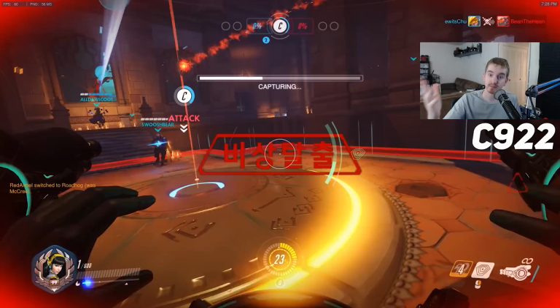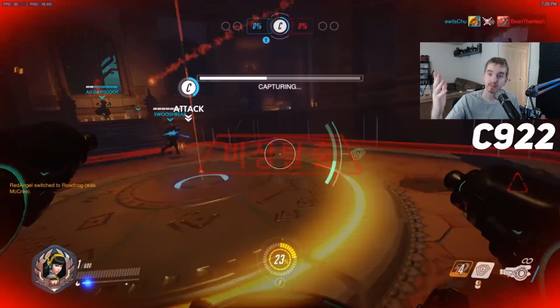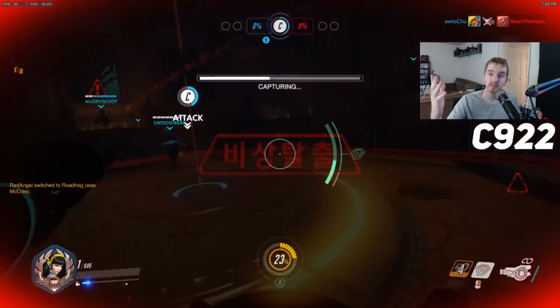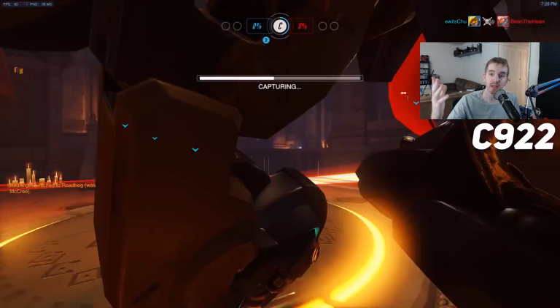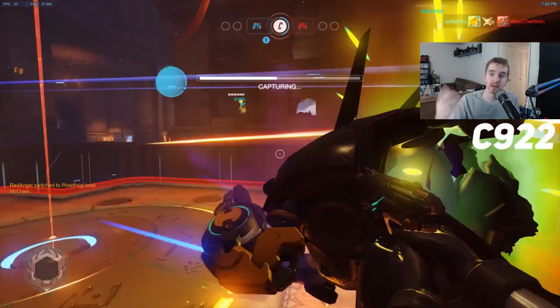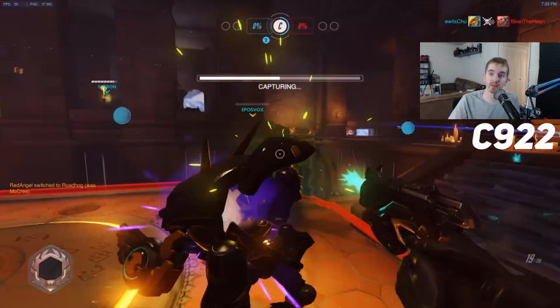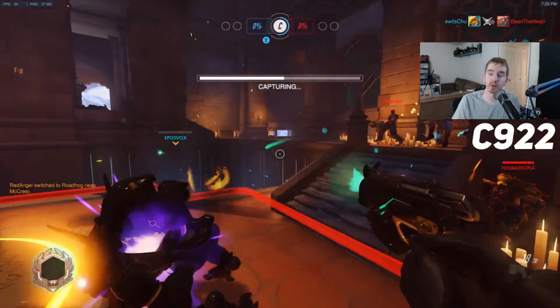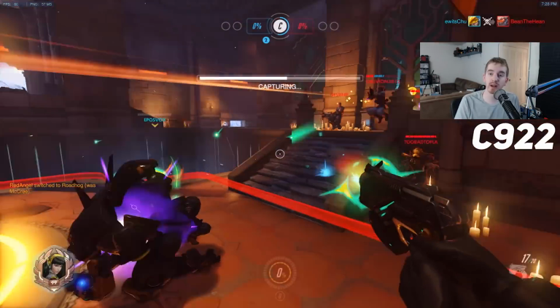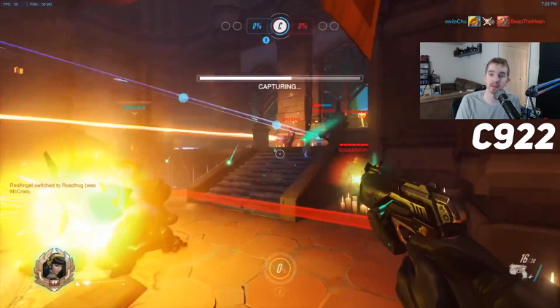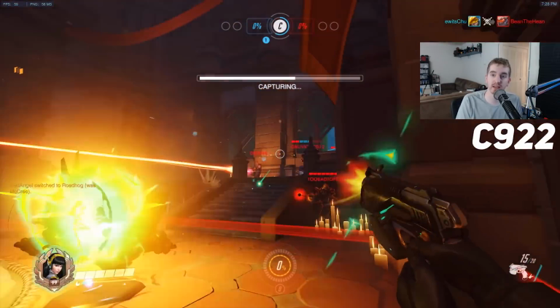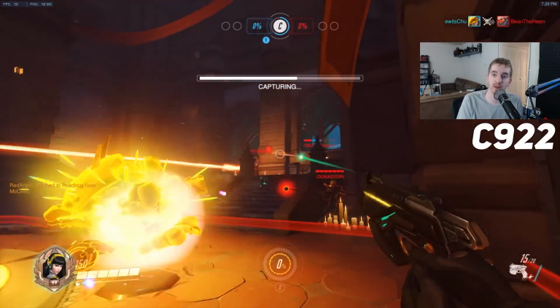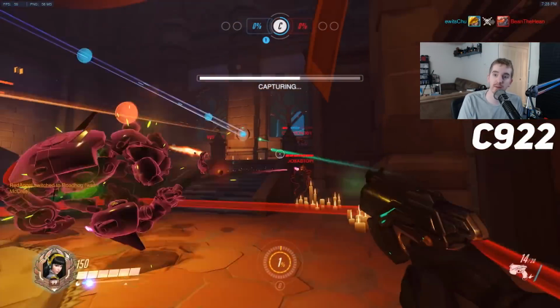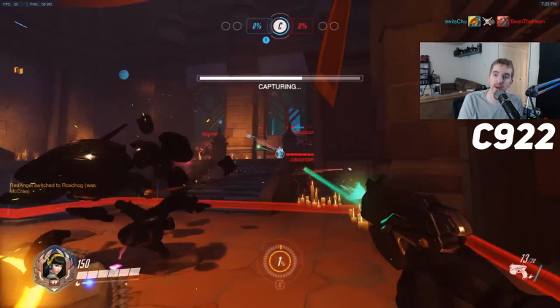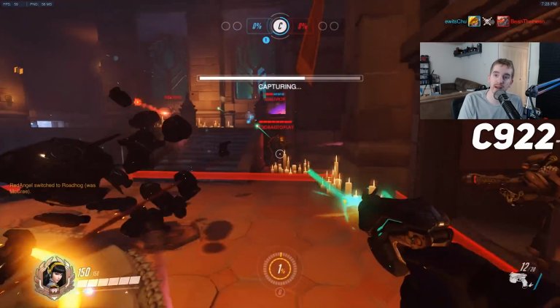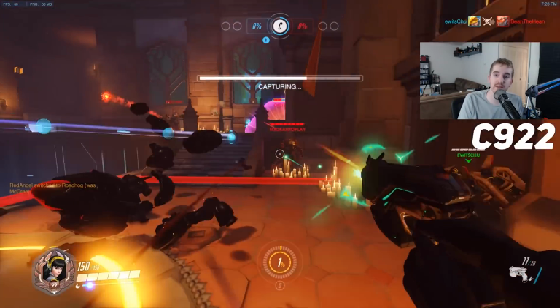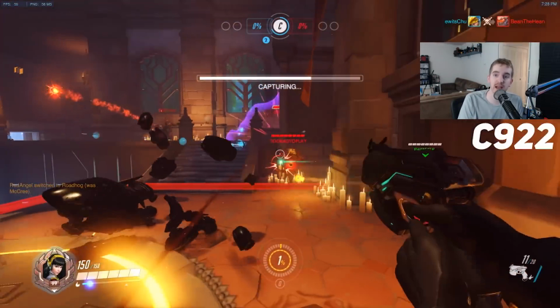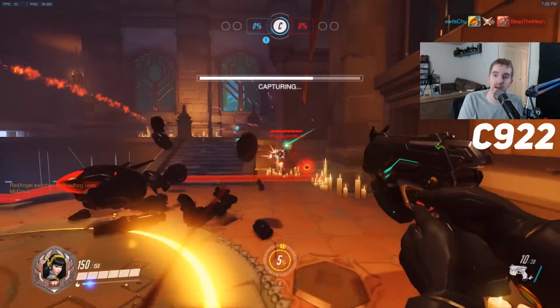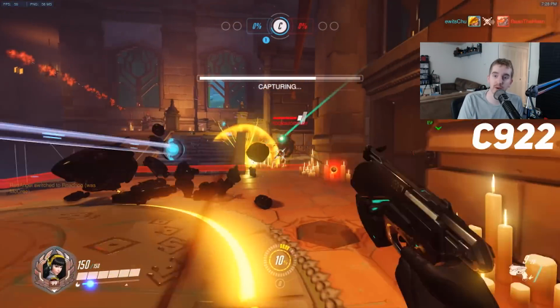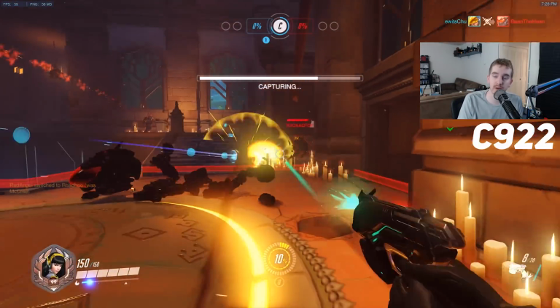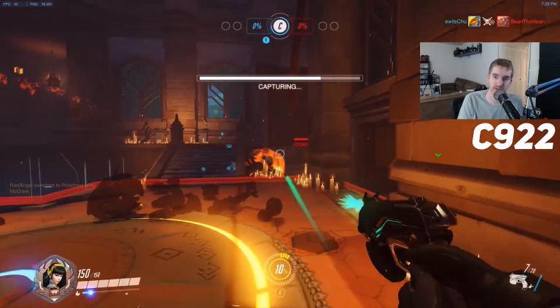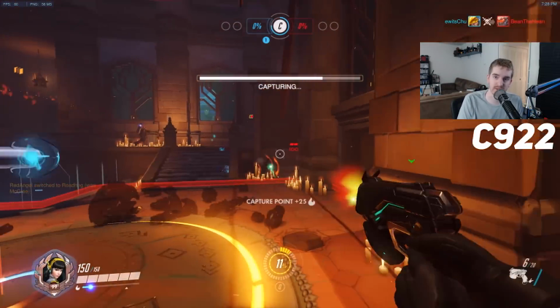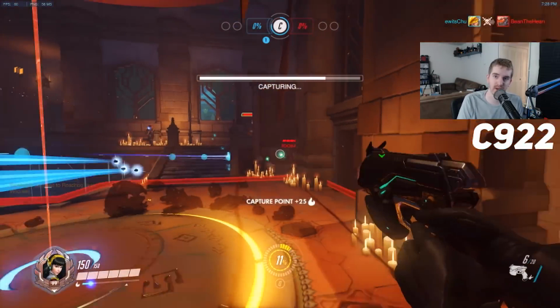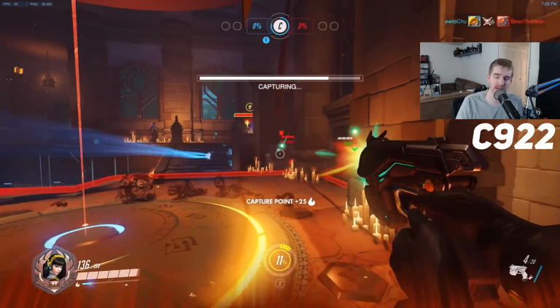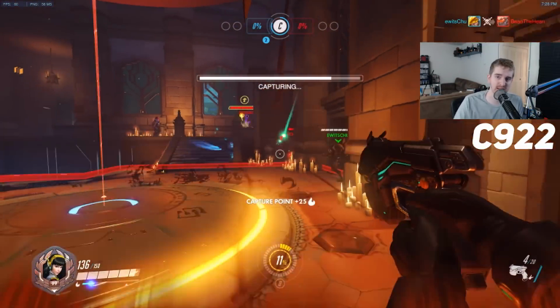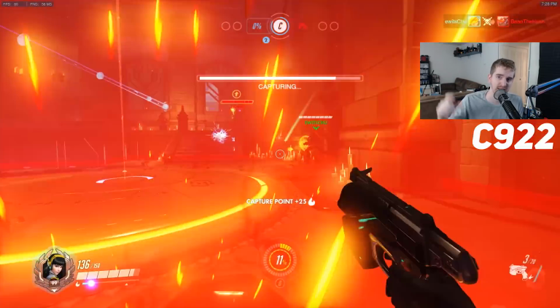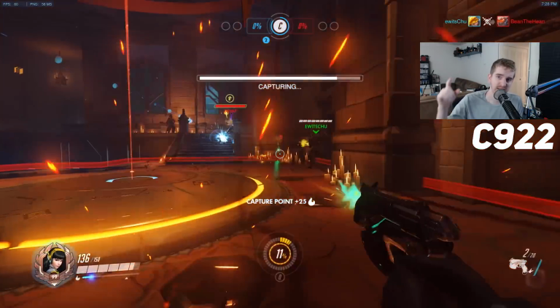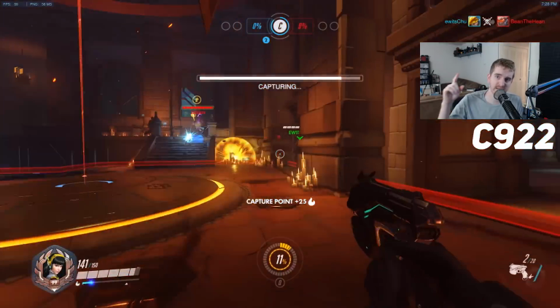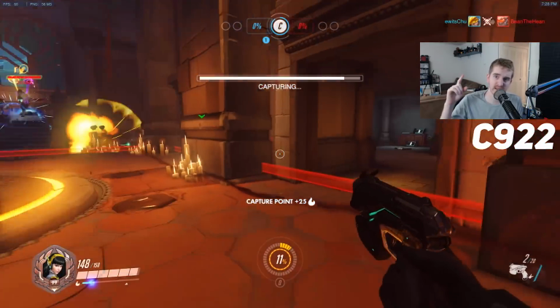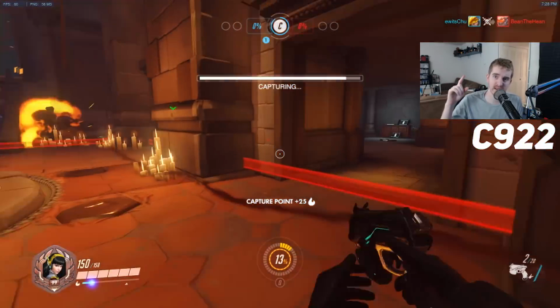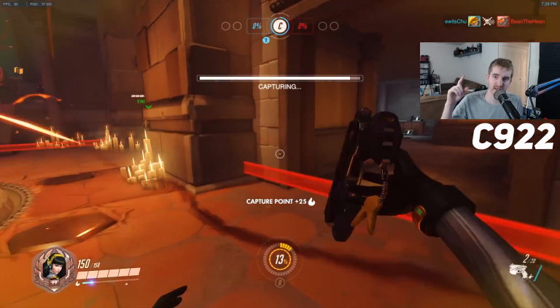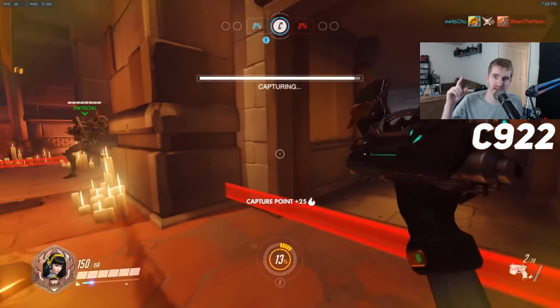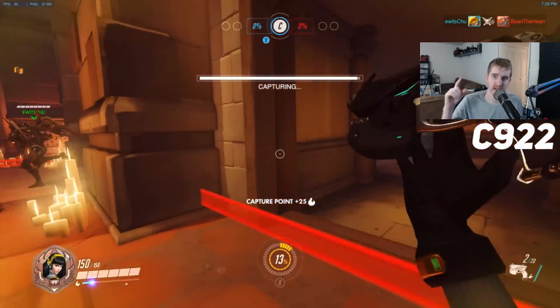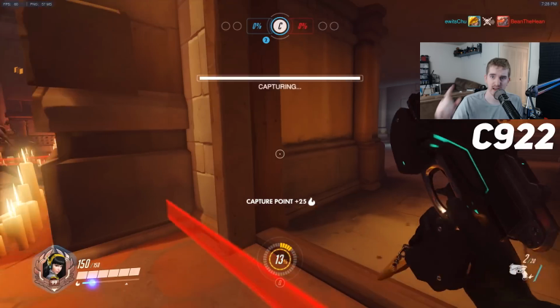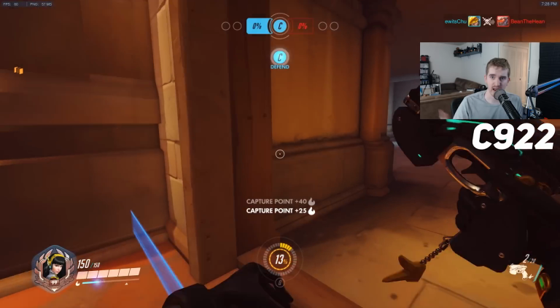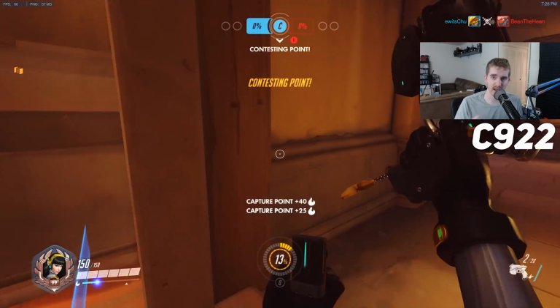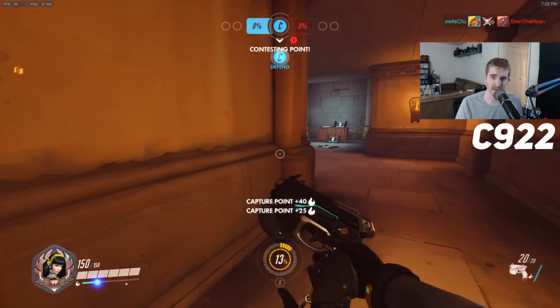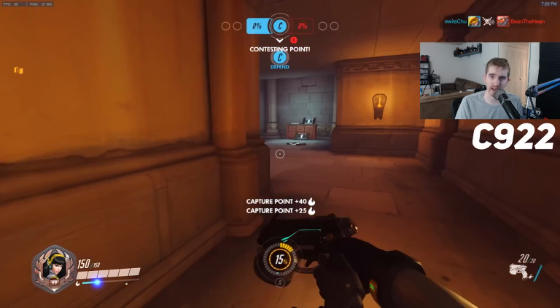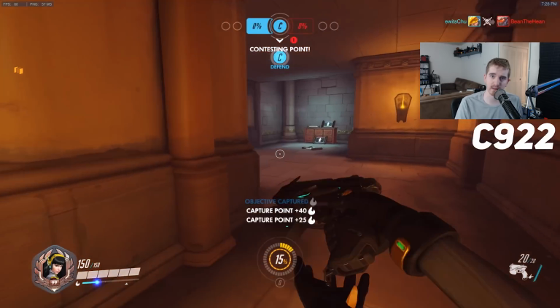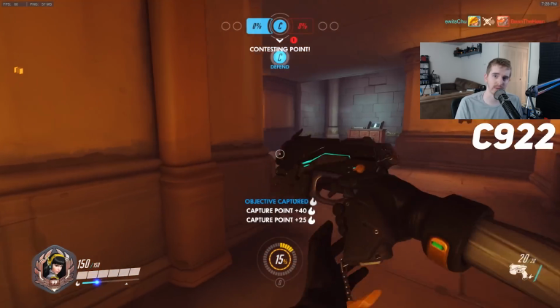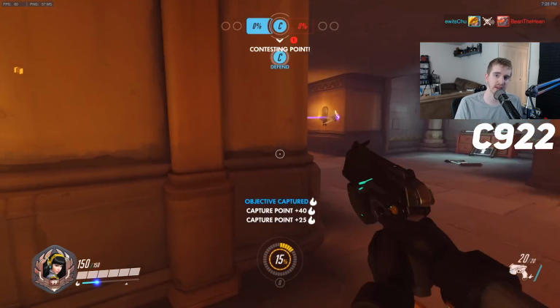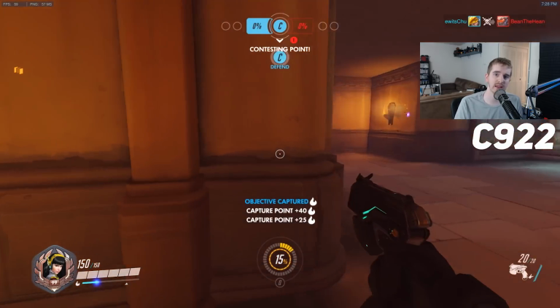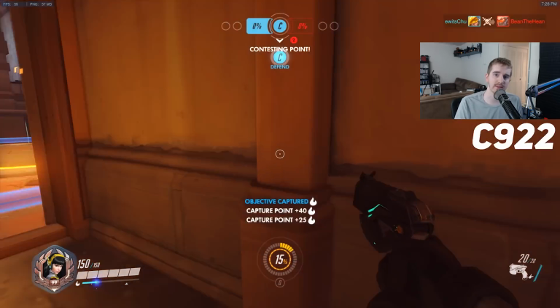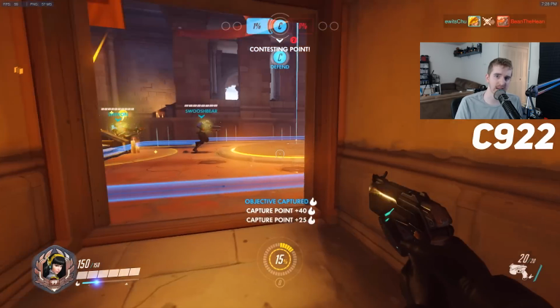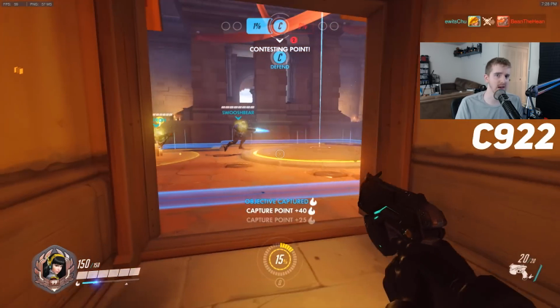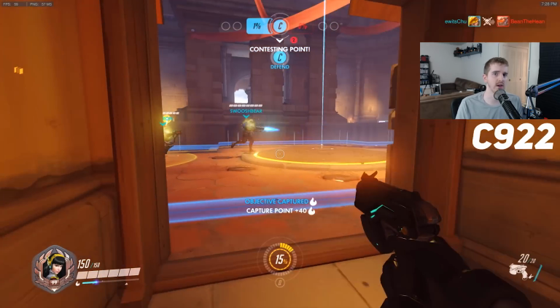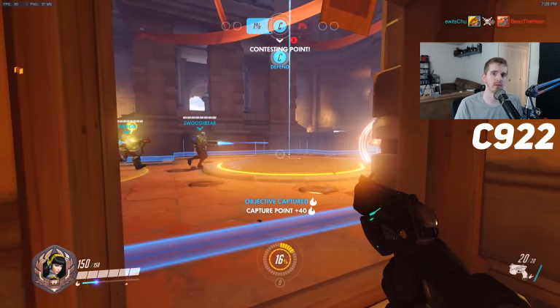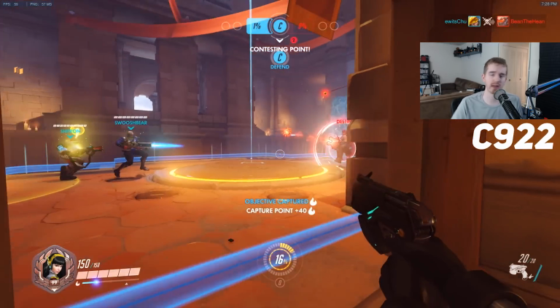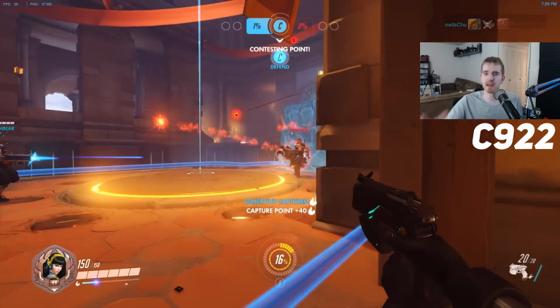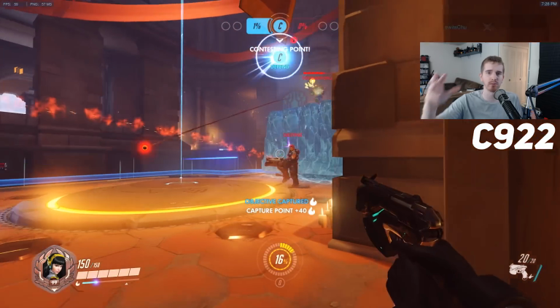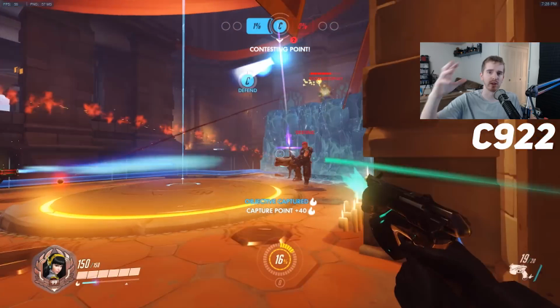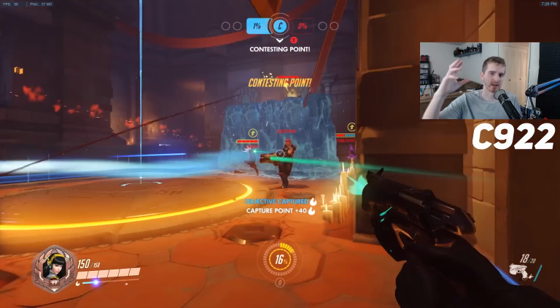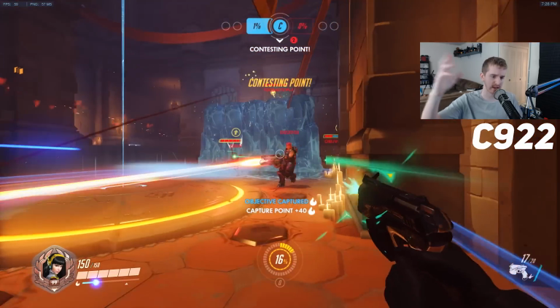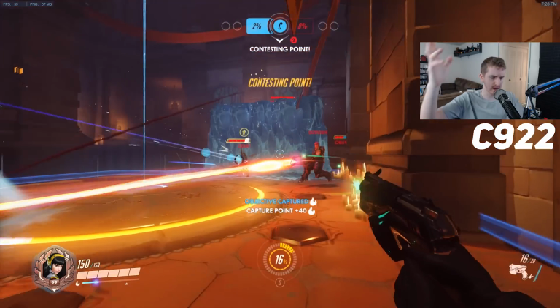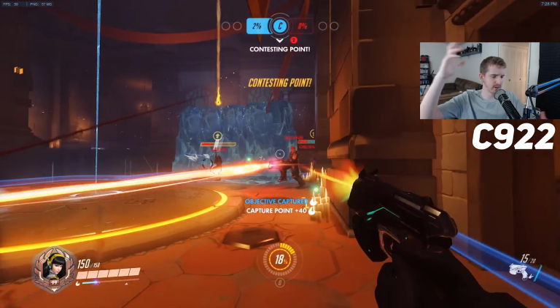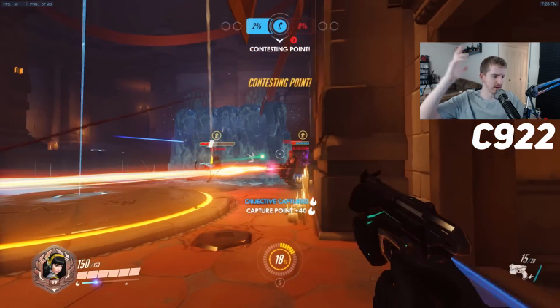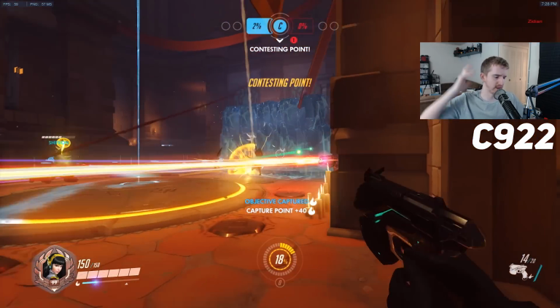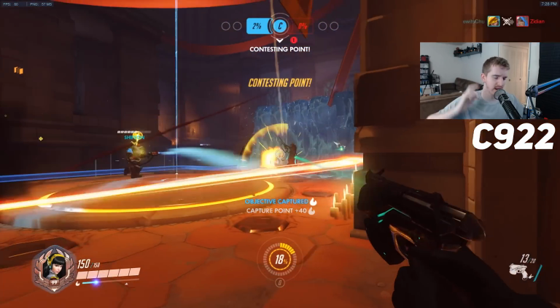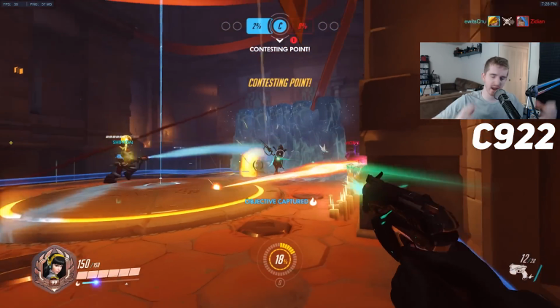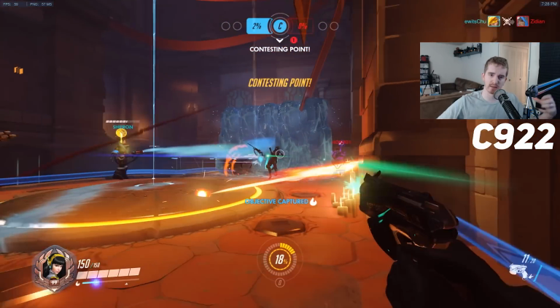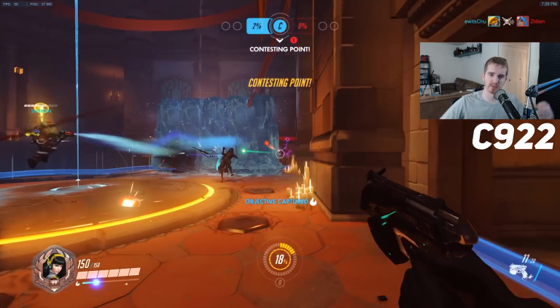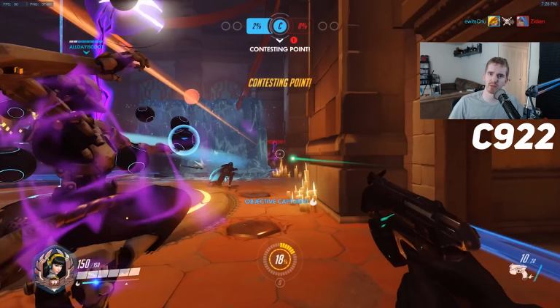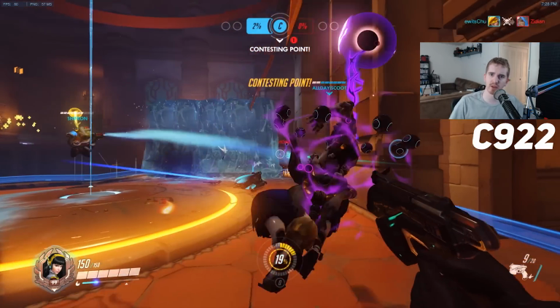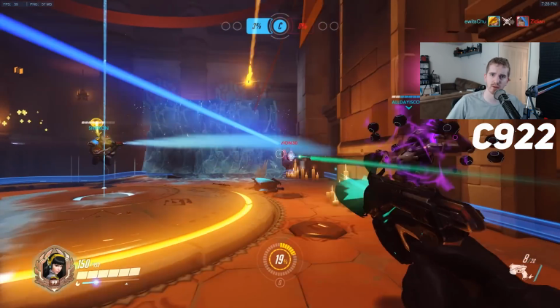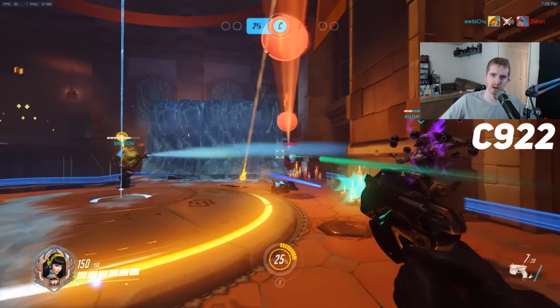Hey everyone, how's it going? My name's Adam ReposVox and this is a gameplay video. Gameplay, gaming, games, video games.